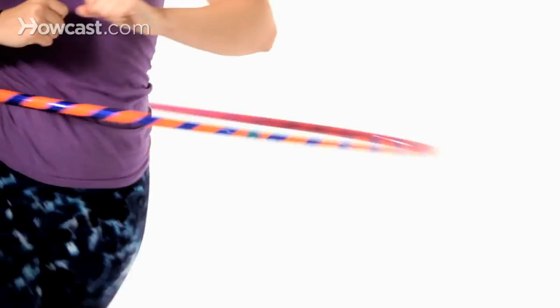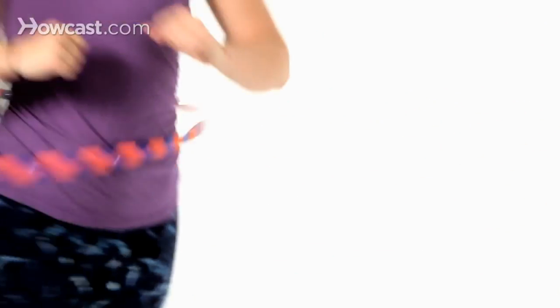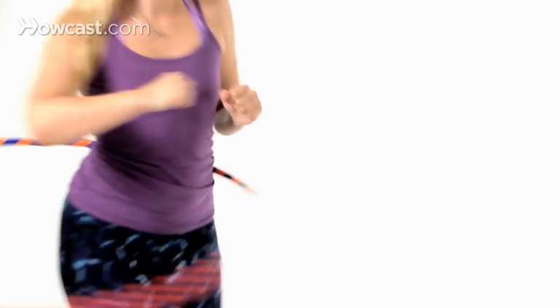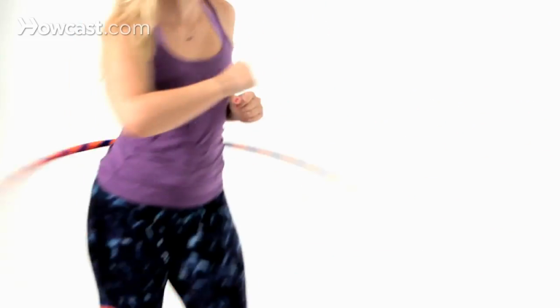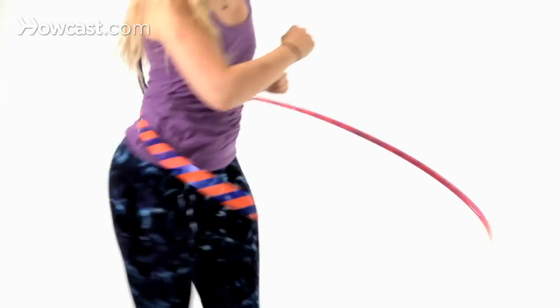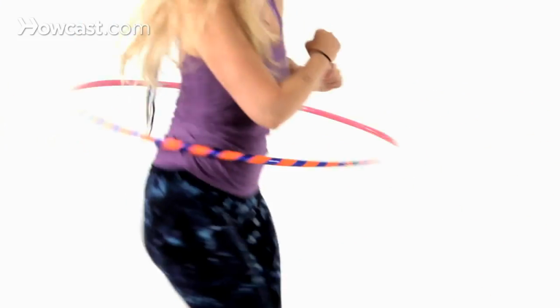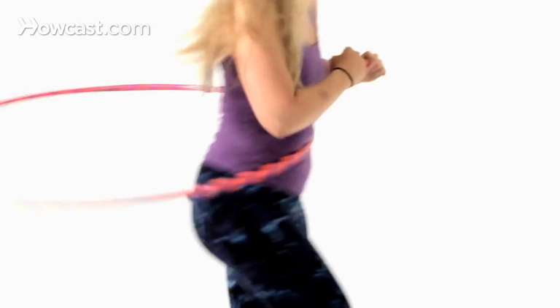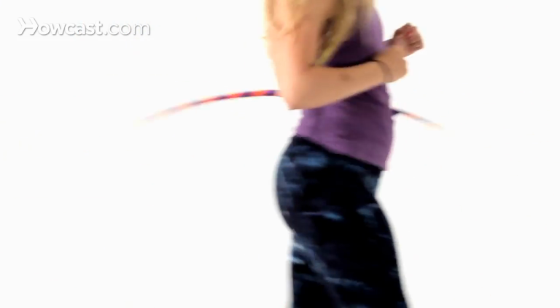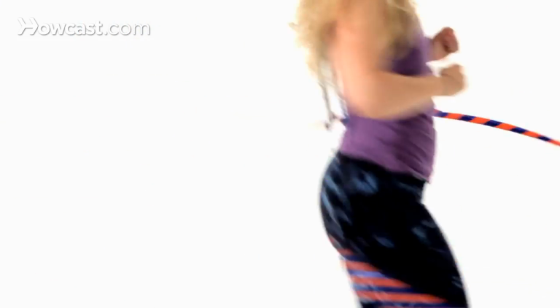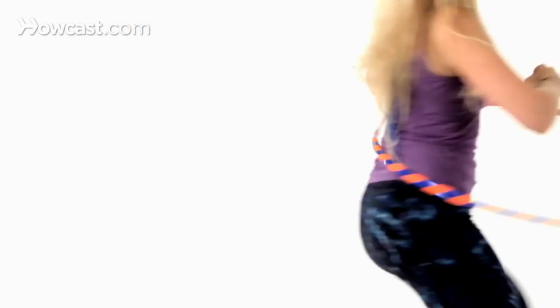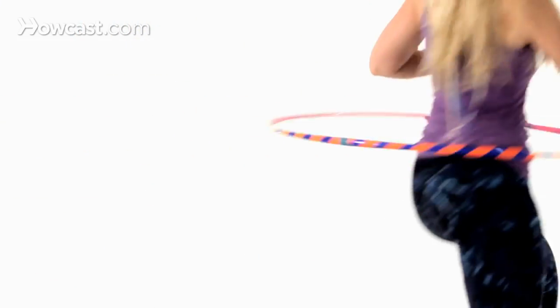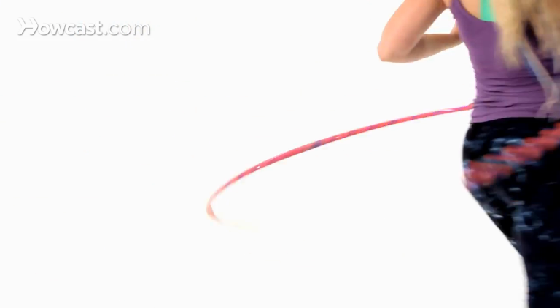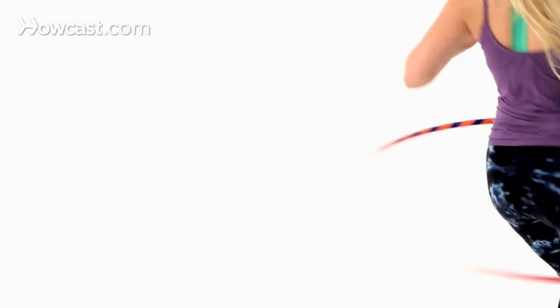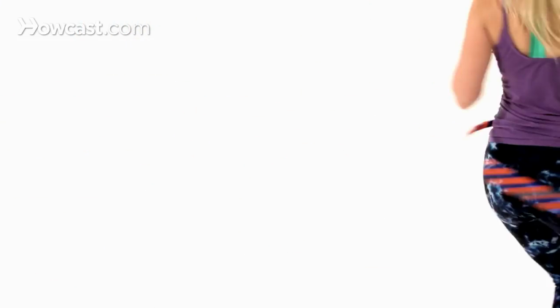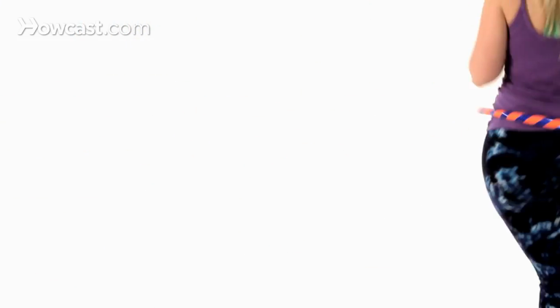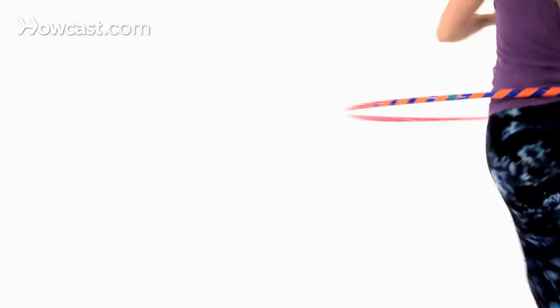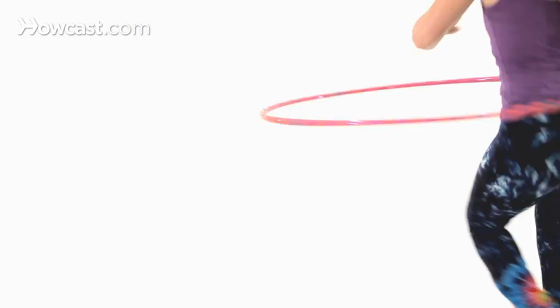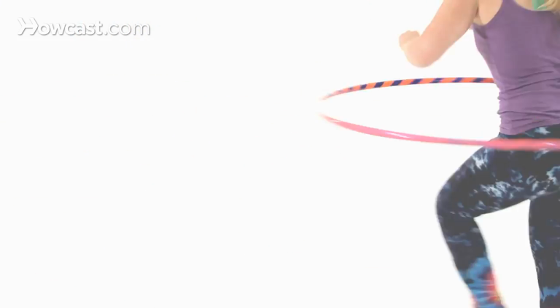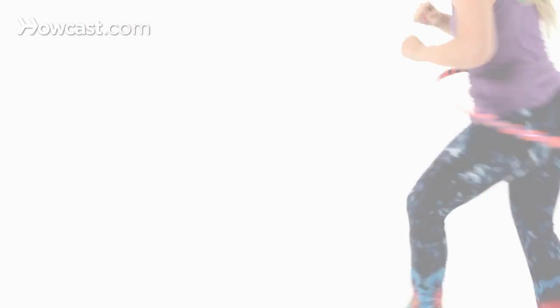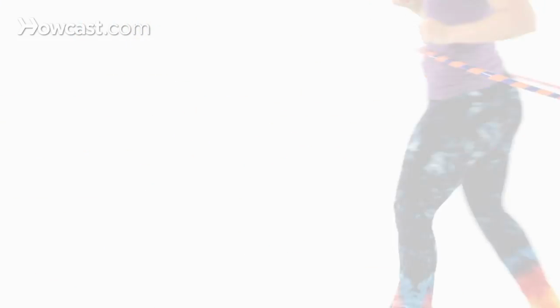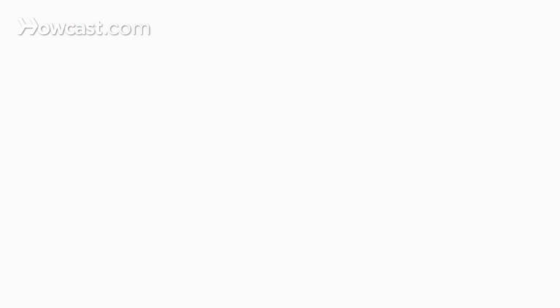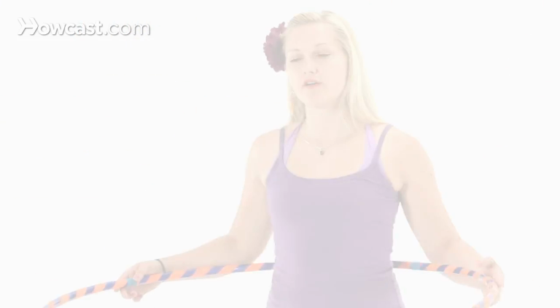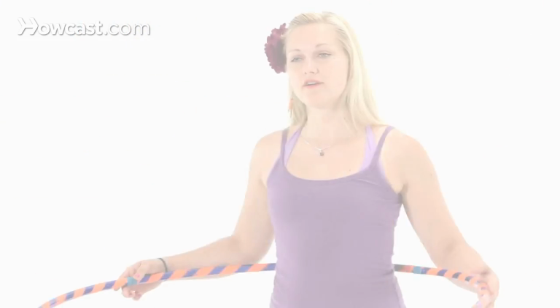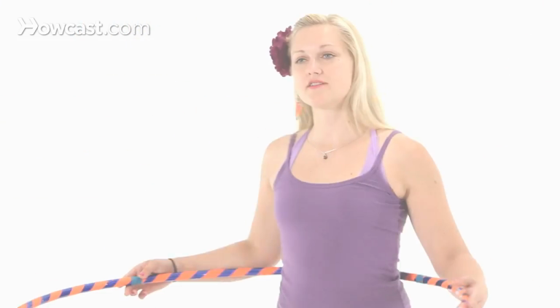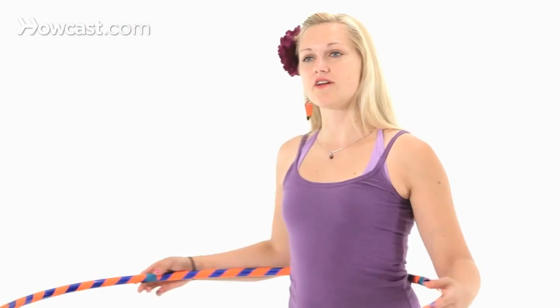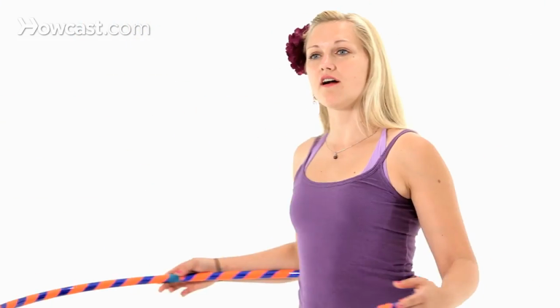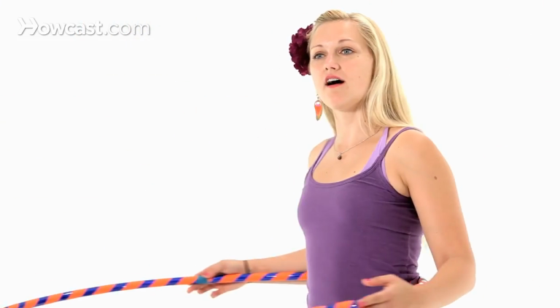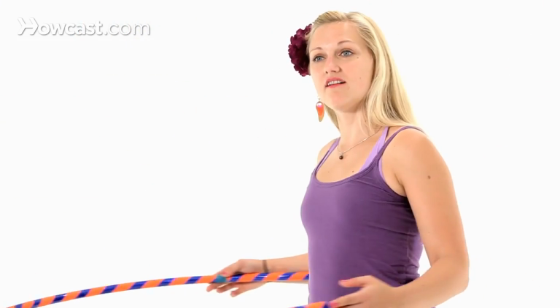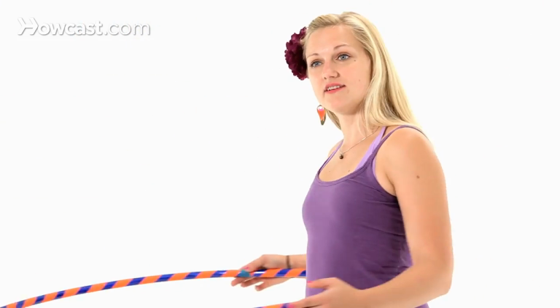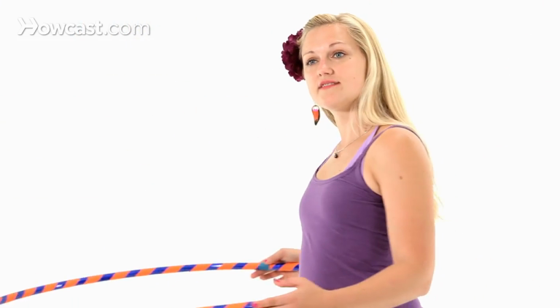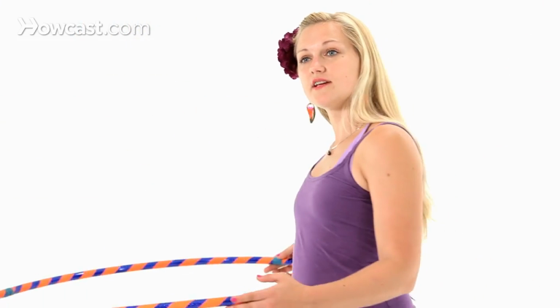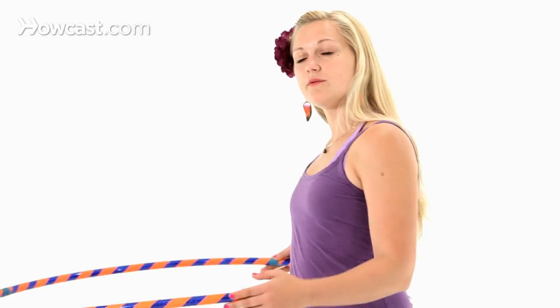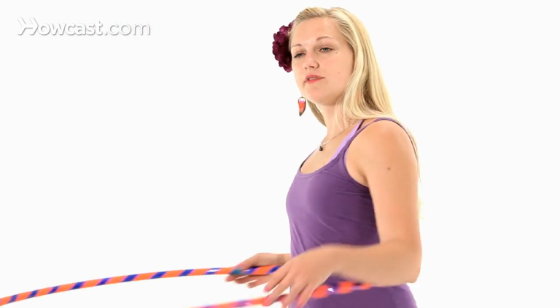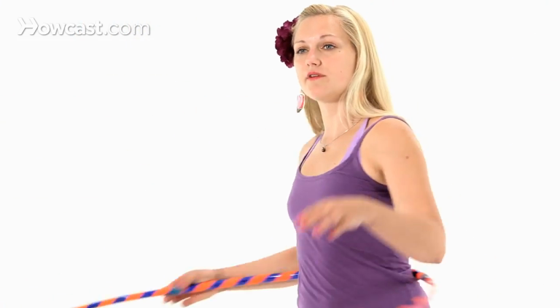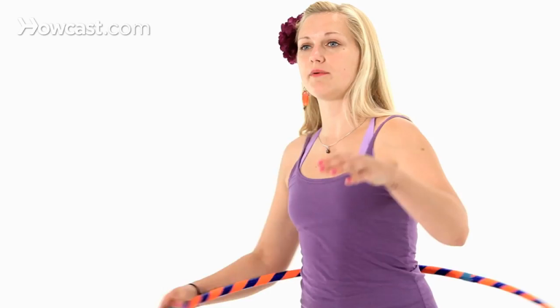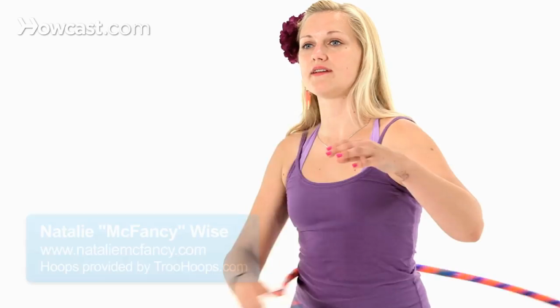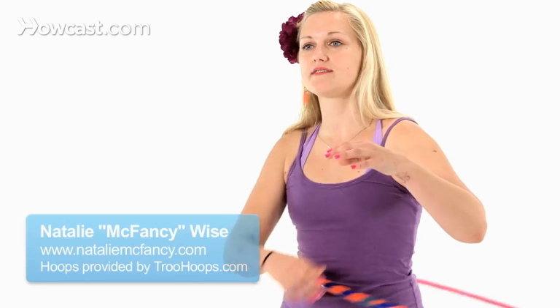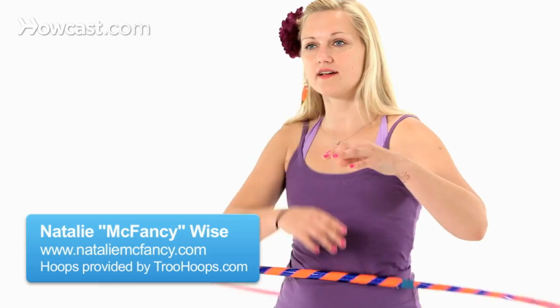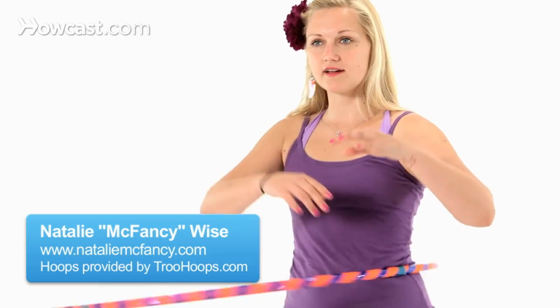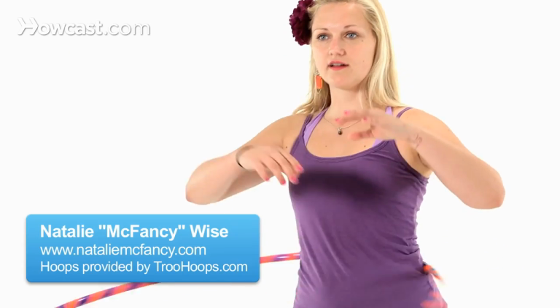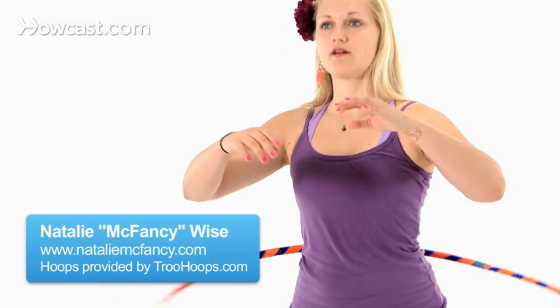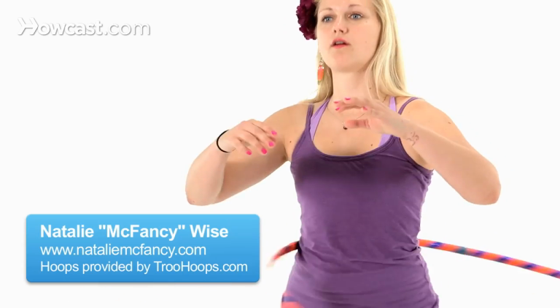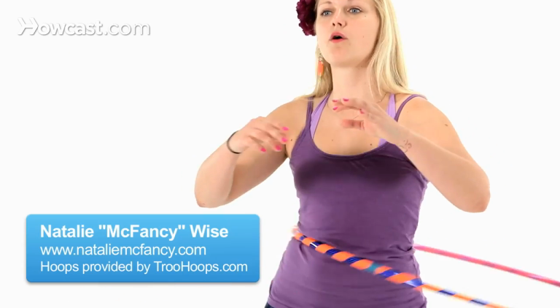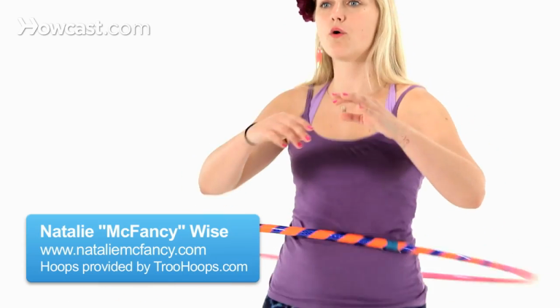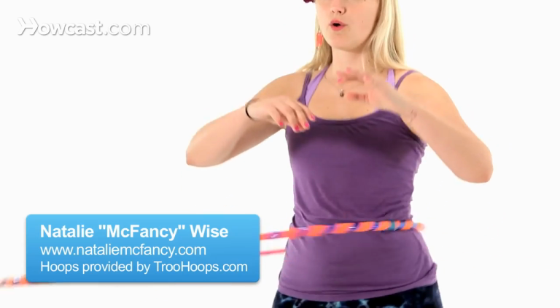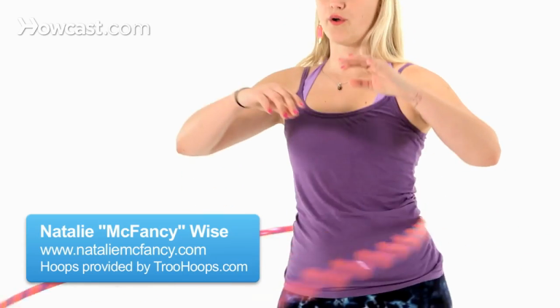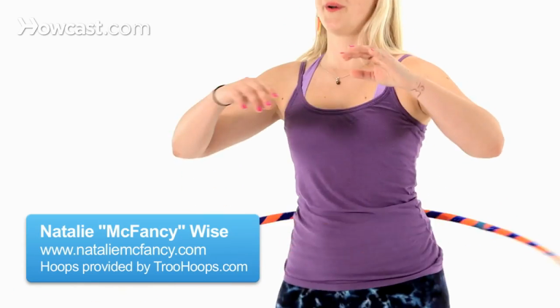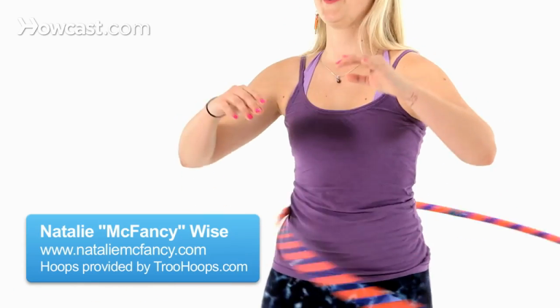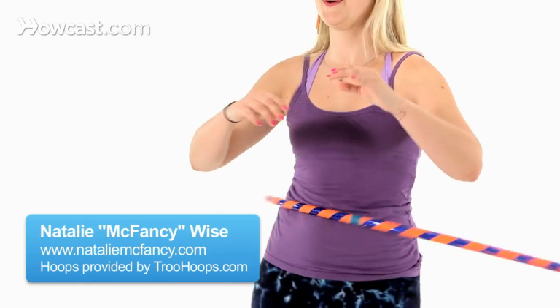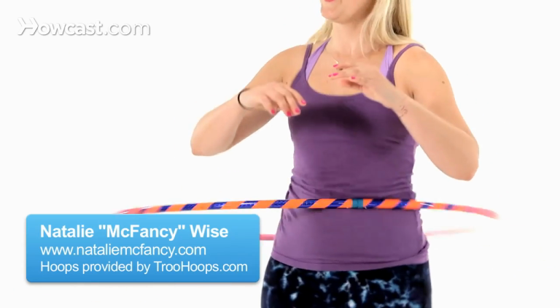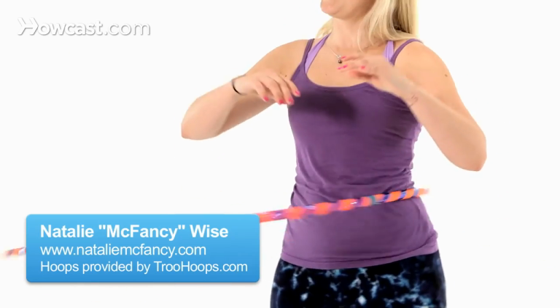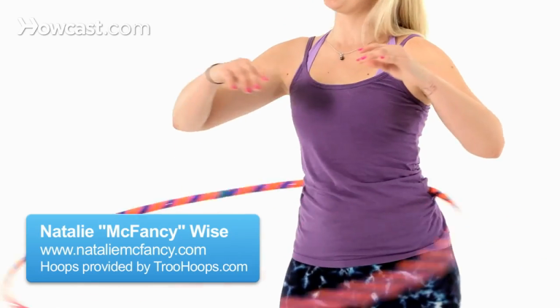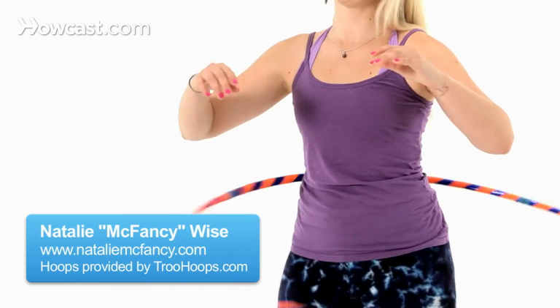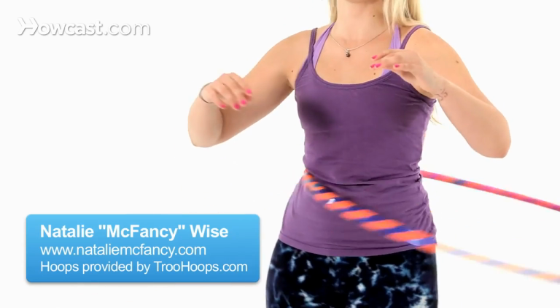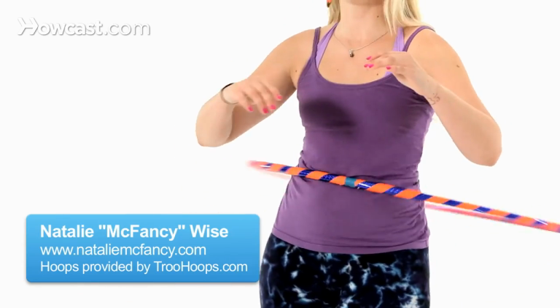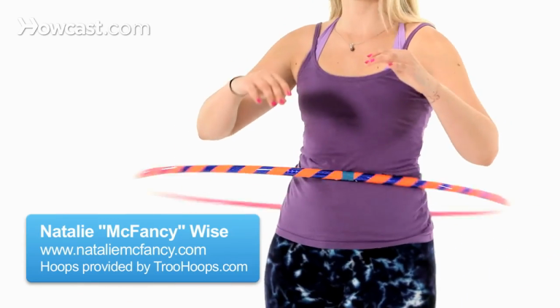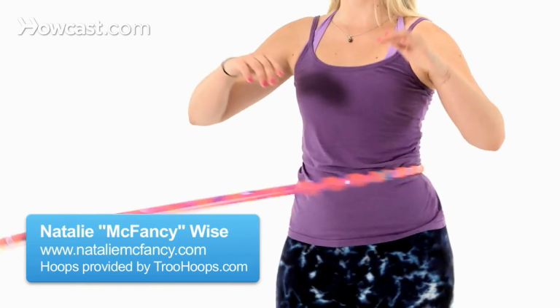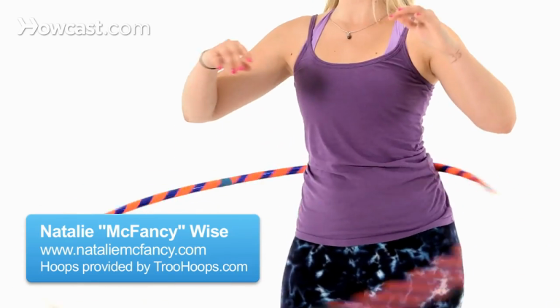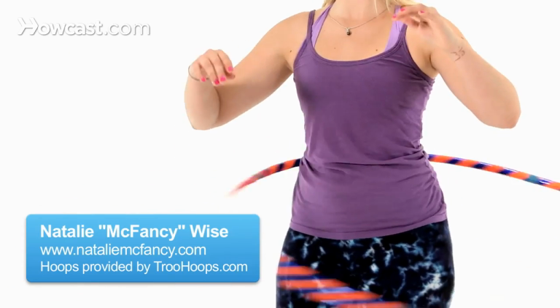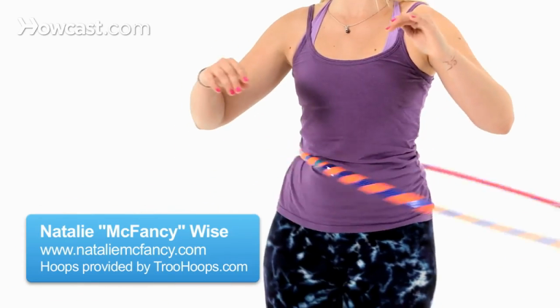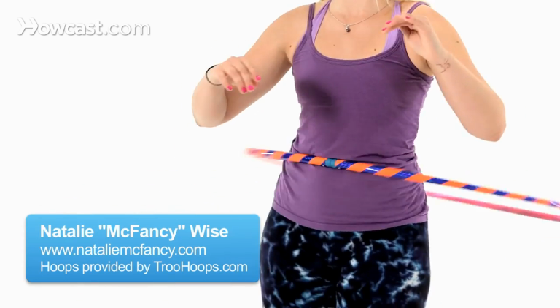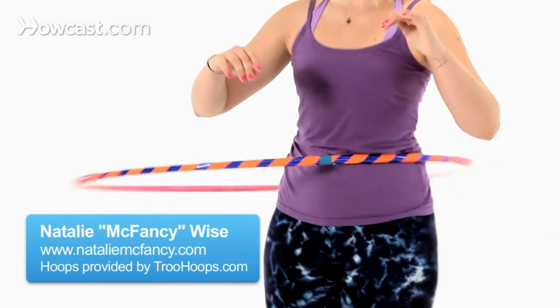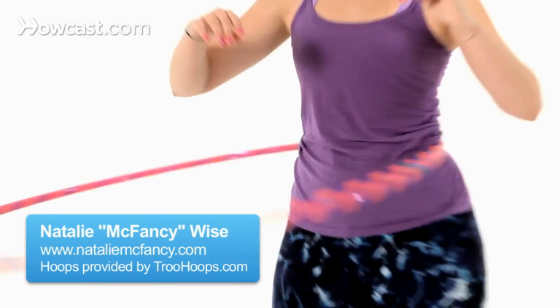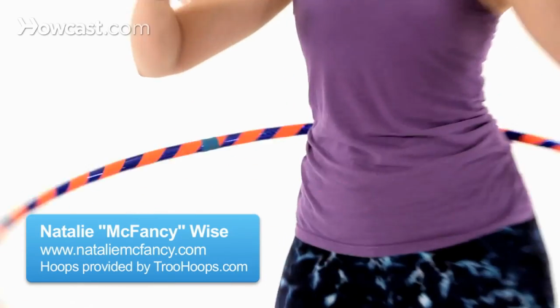To walk while hula hooping, you're going to start obviously with your basic hula hooping around your waist.